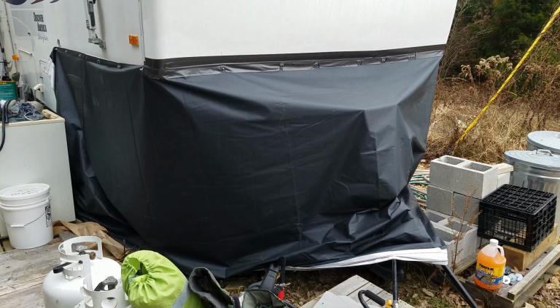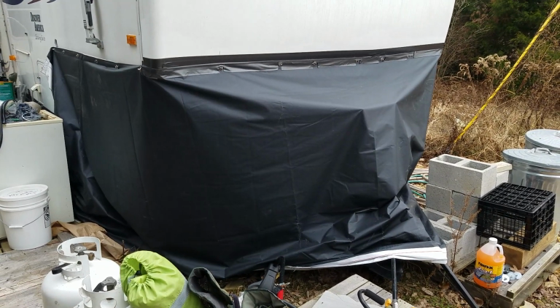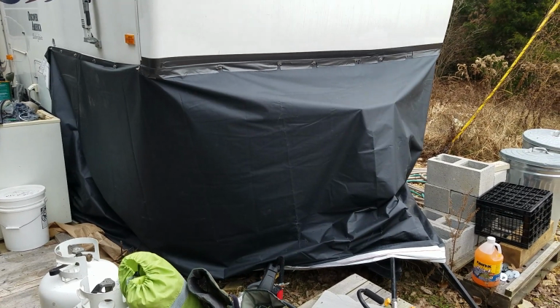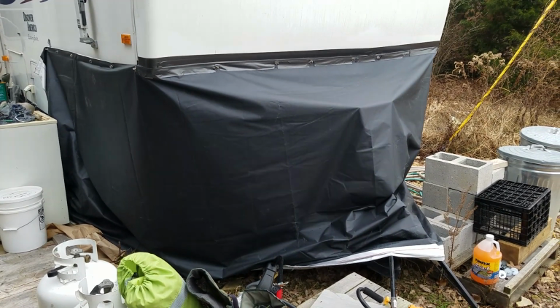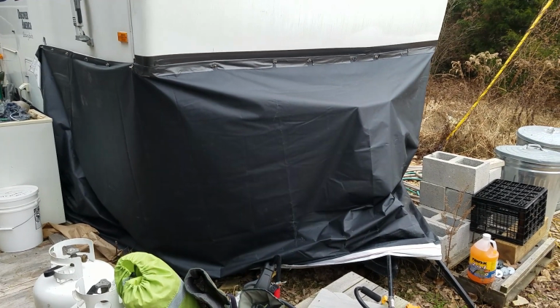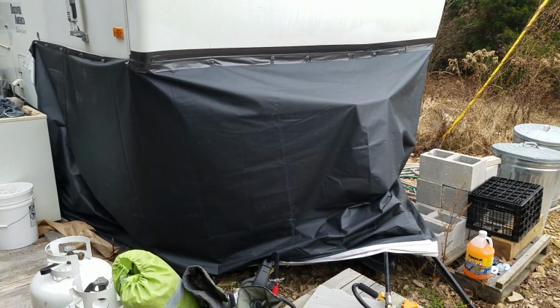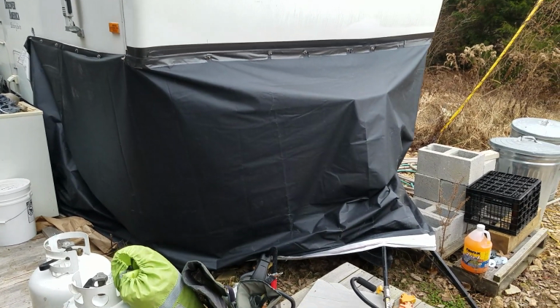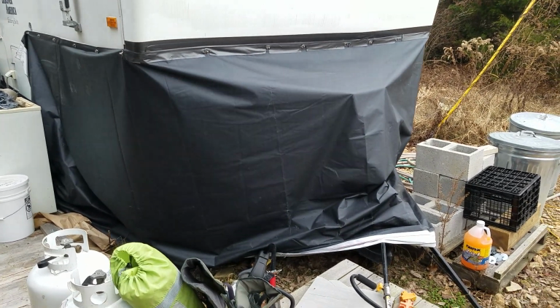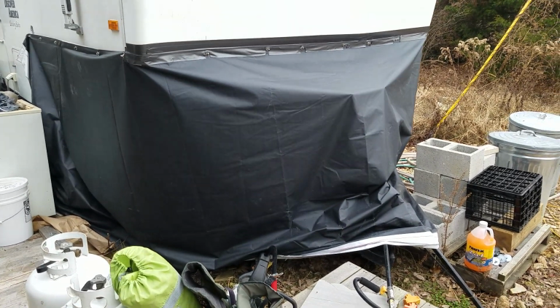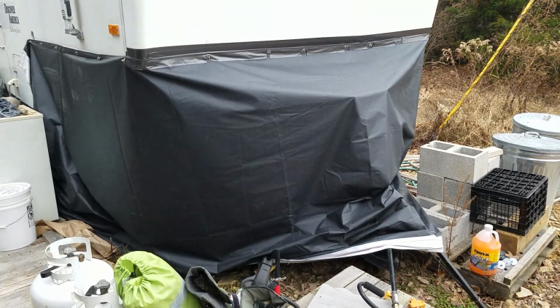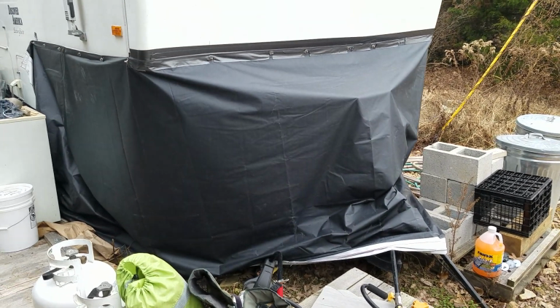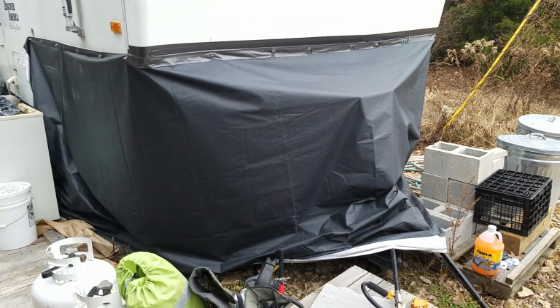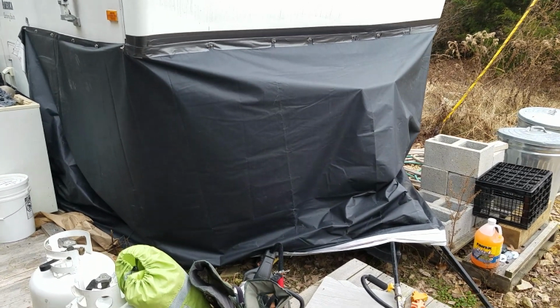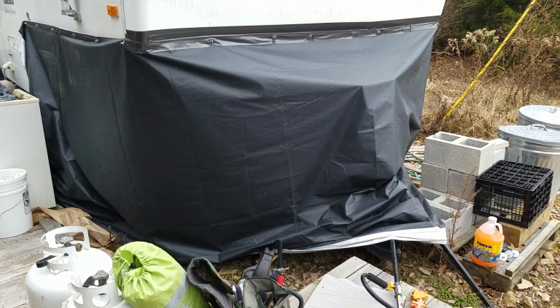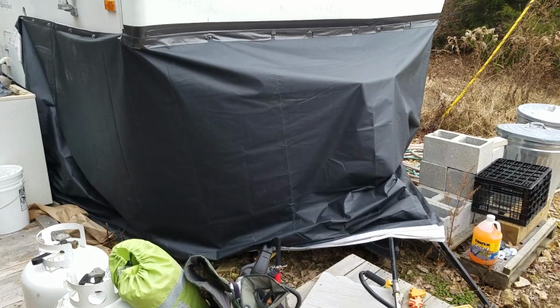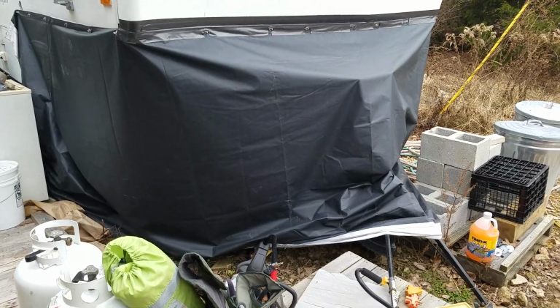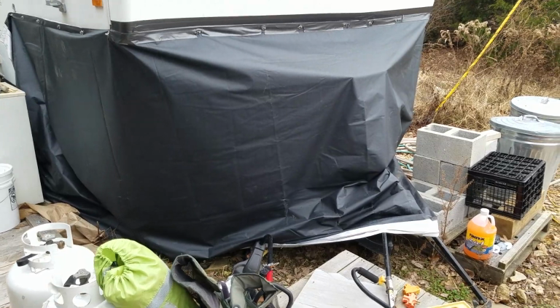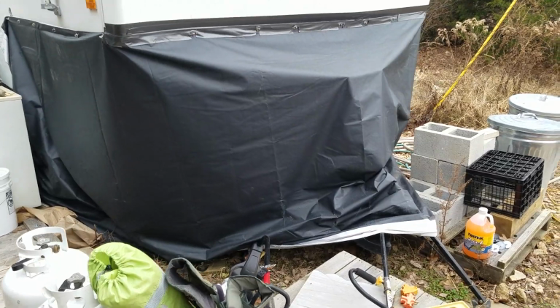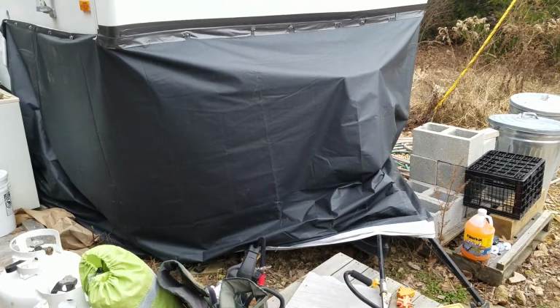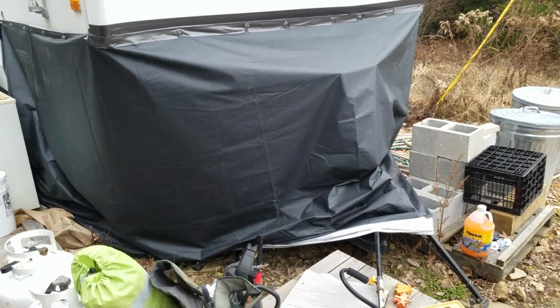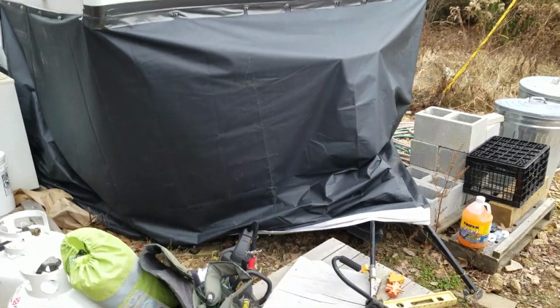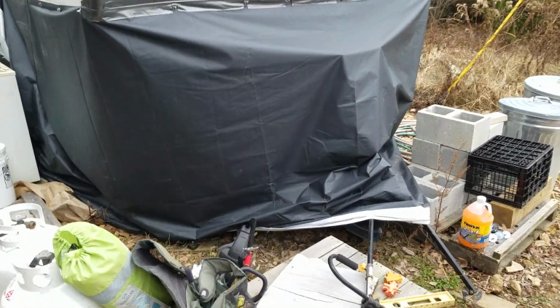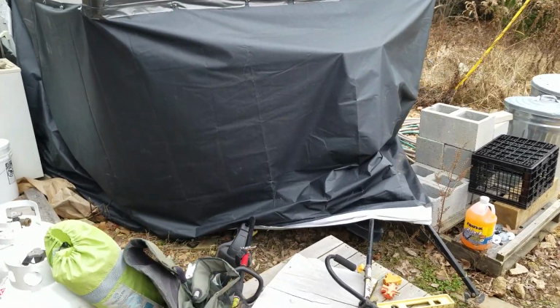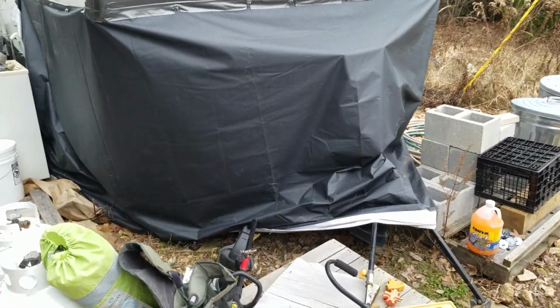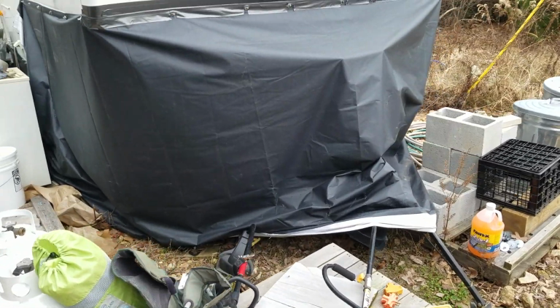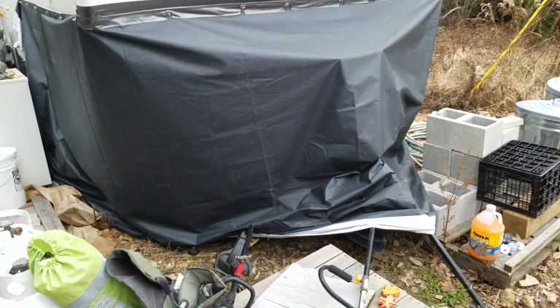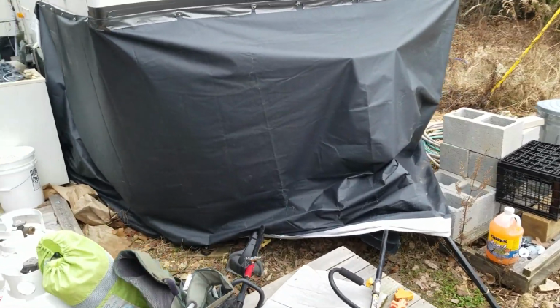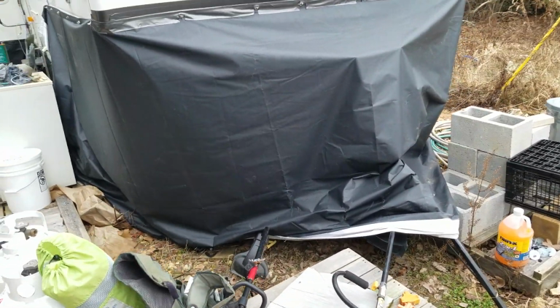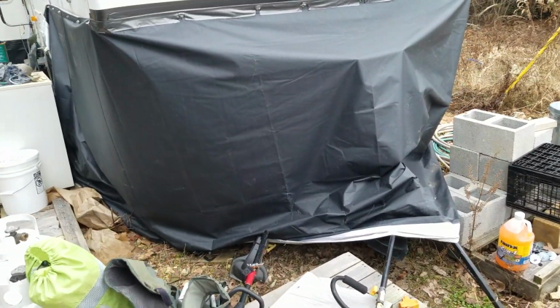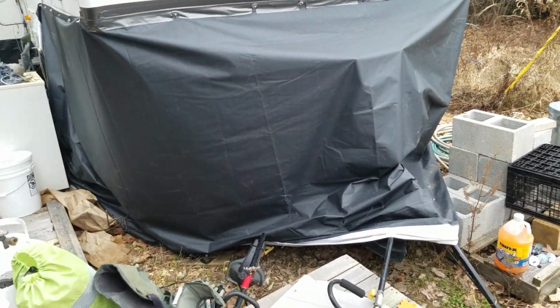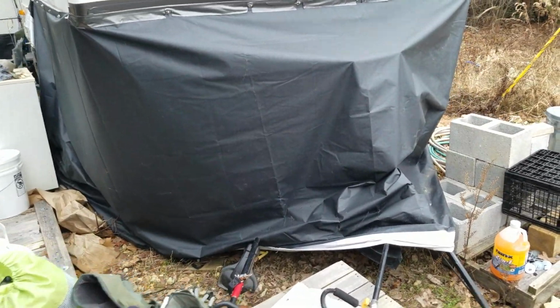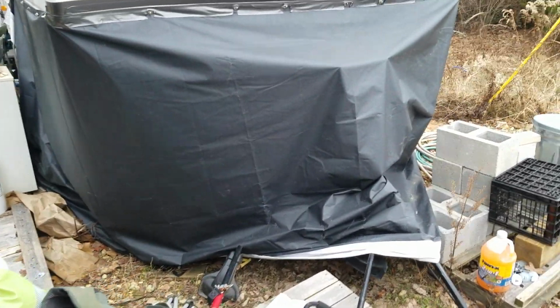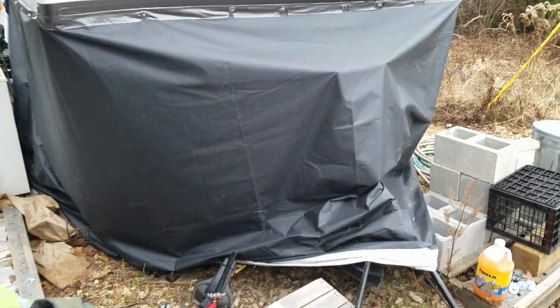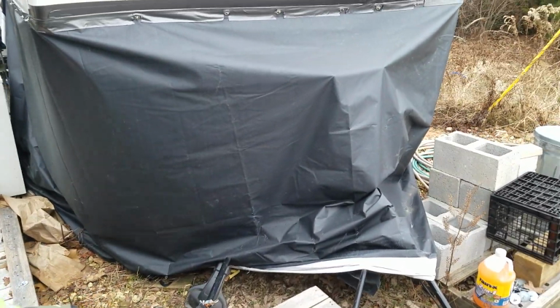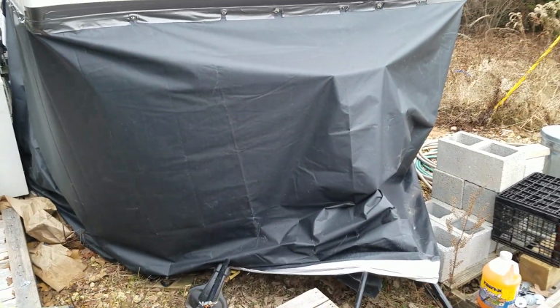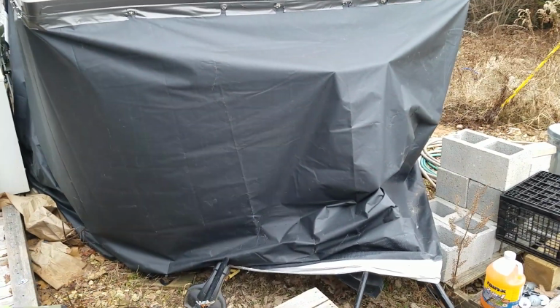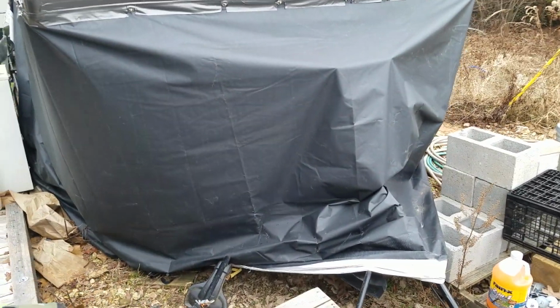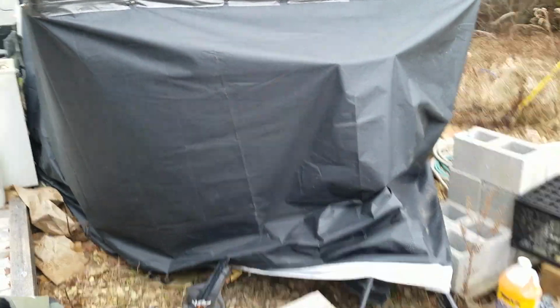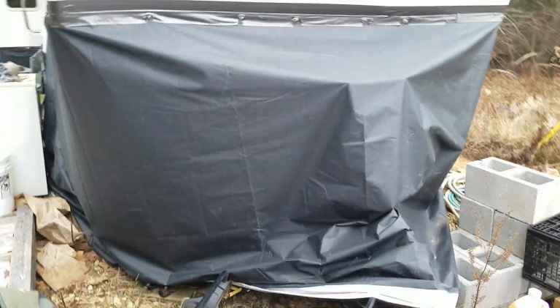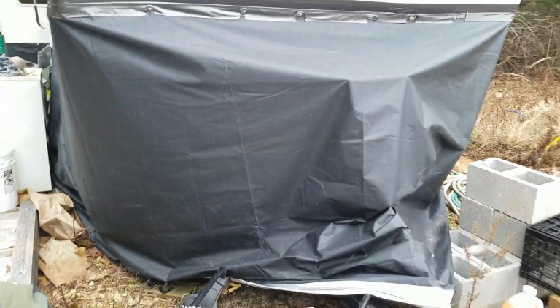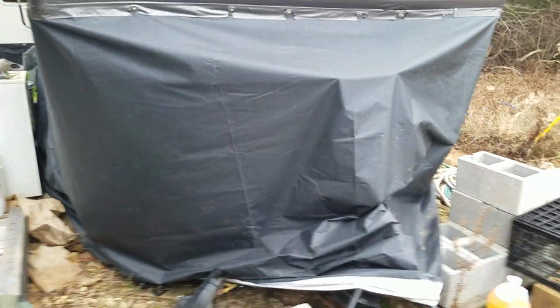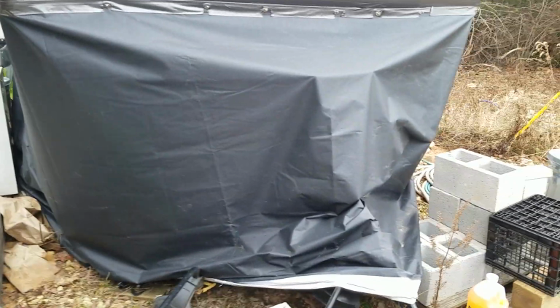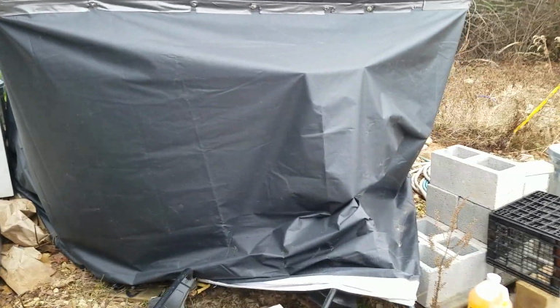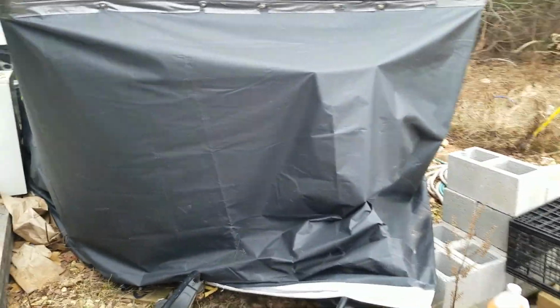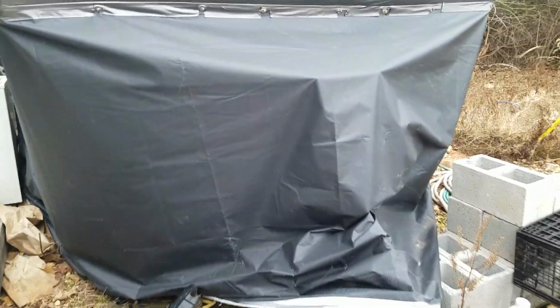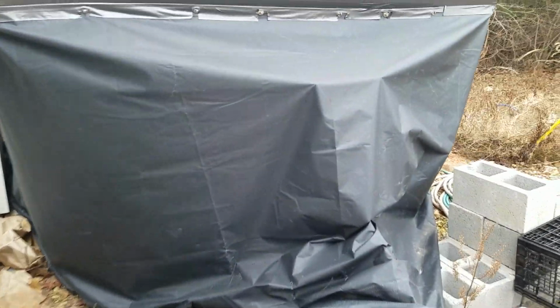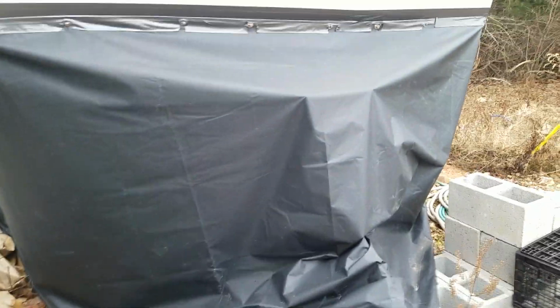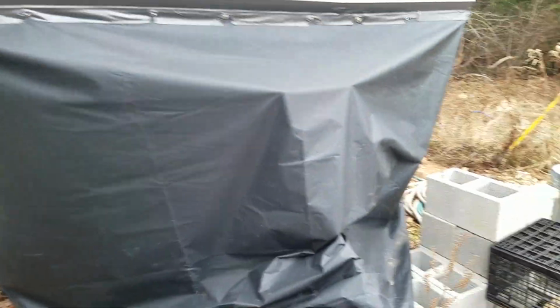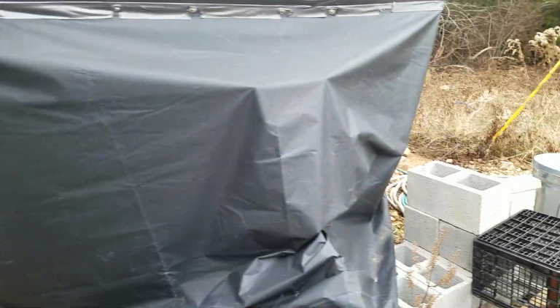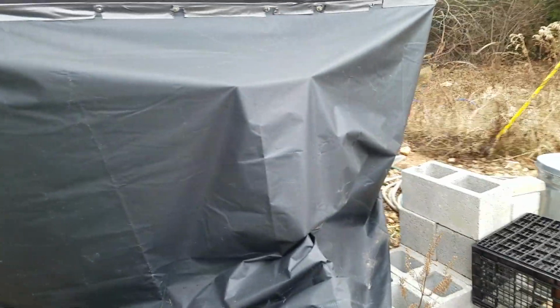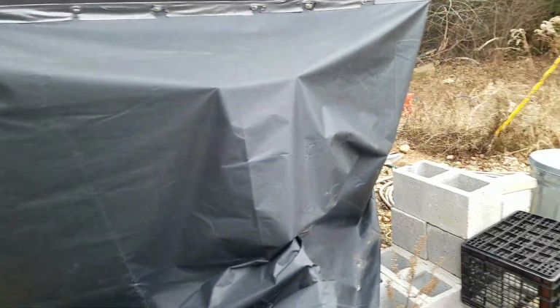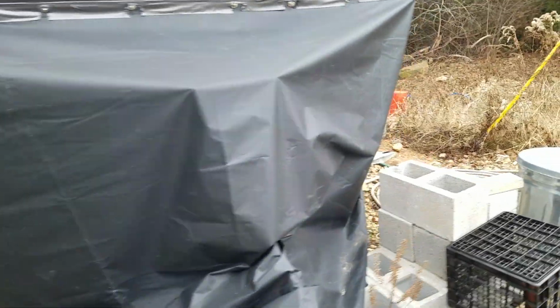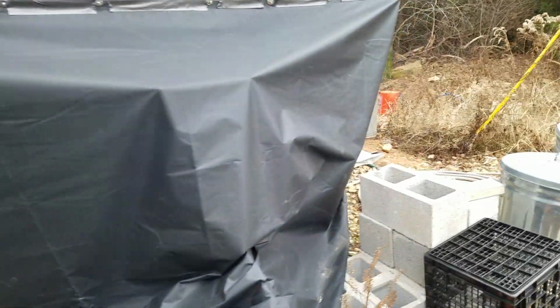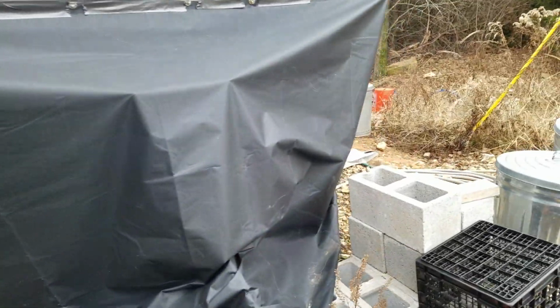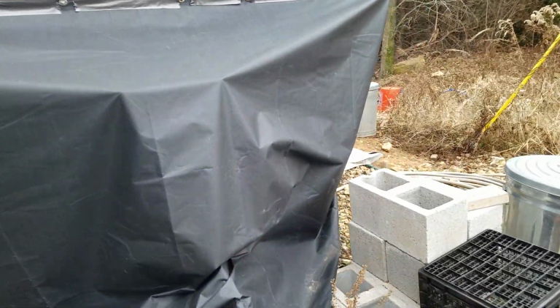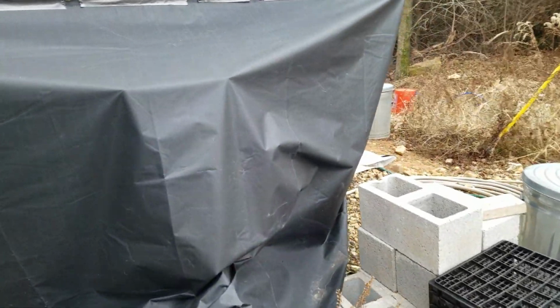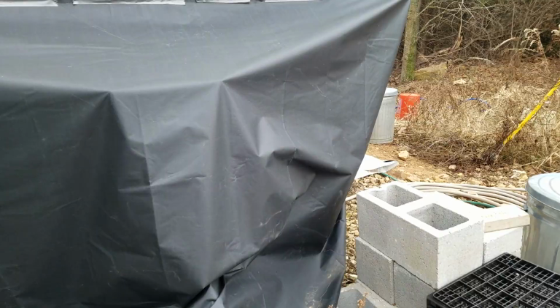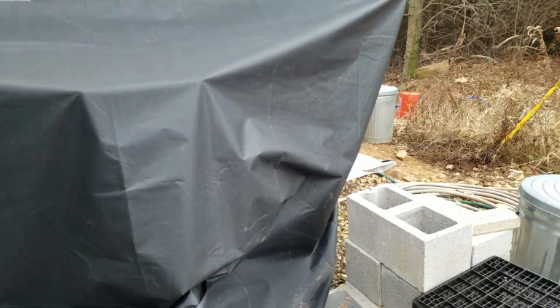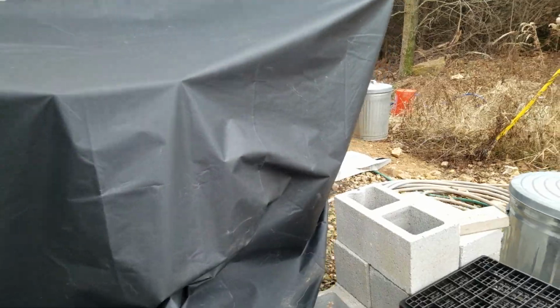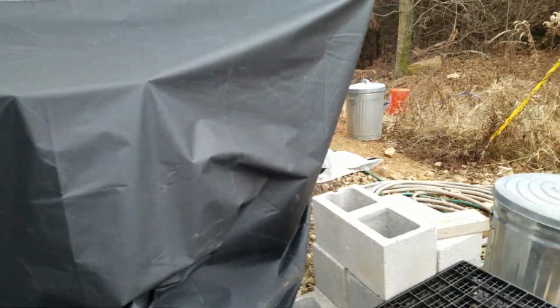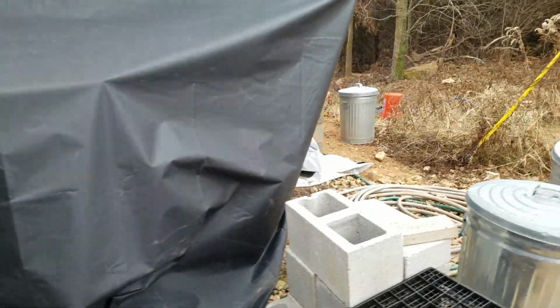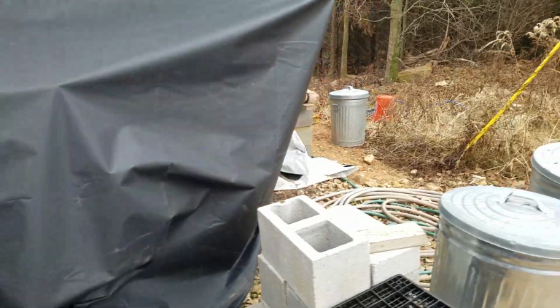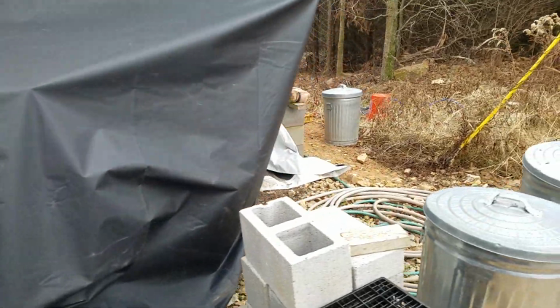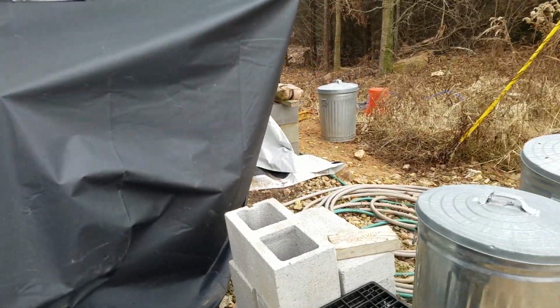Ozark Geek here. I am pretty much done with my tarp project for the winter, so I thought I'd do a quick walk around.